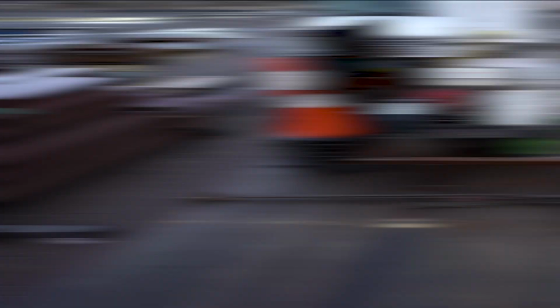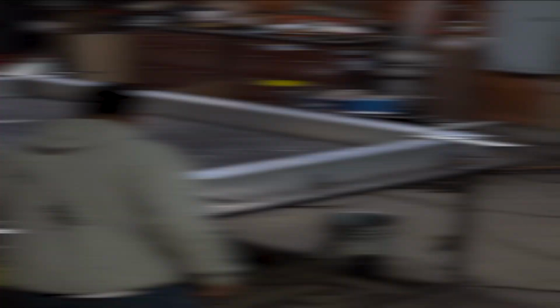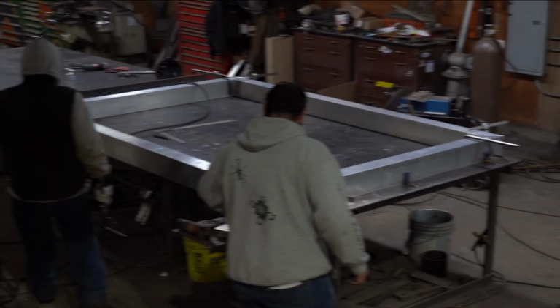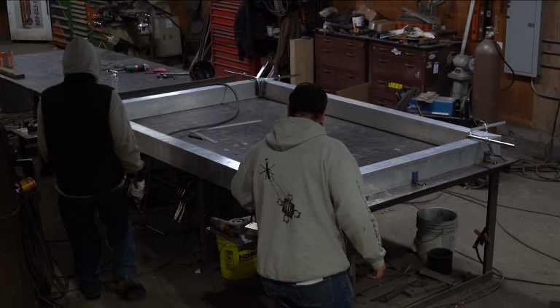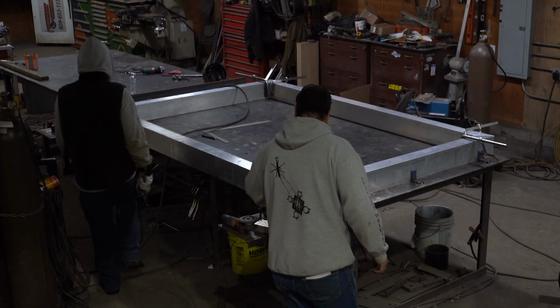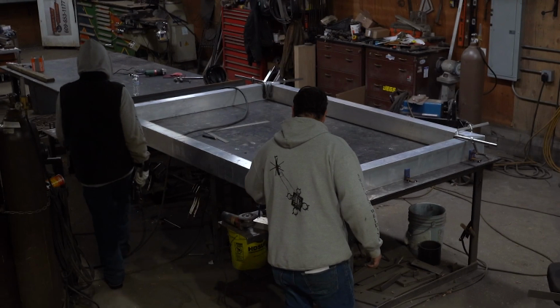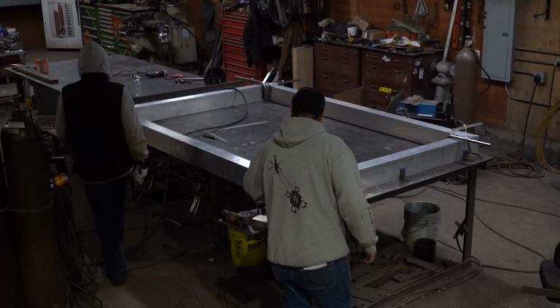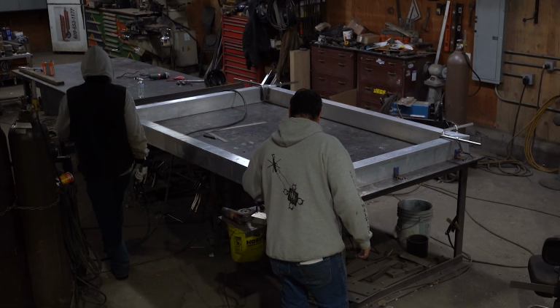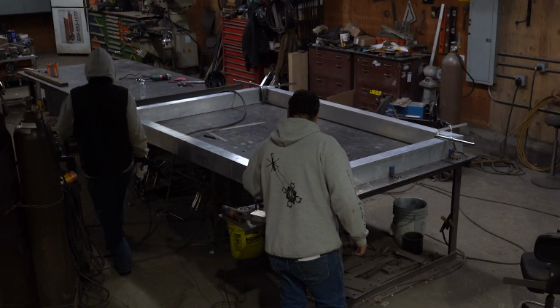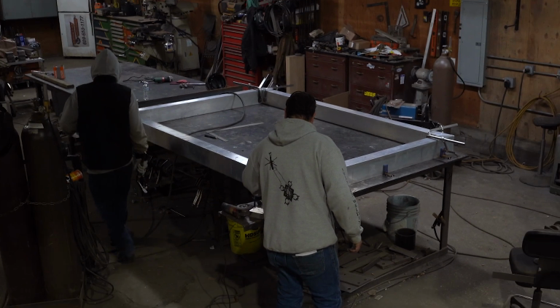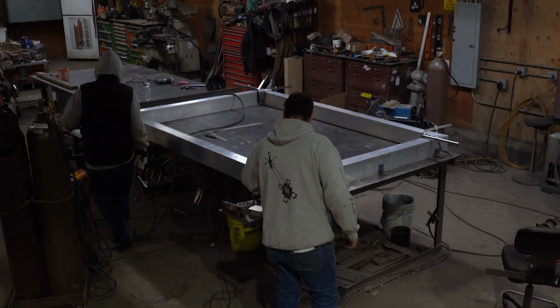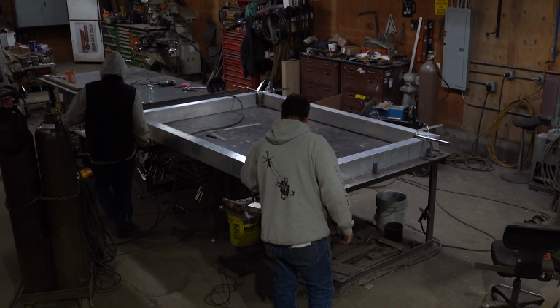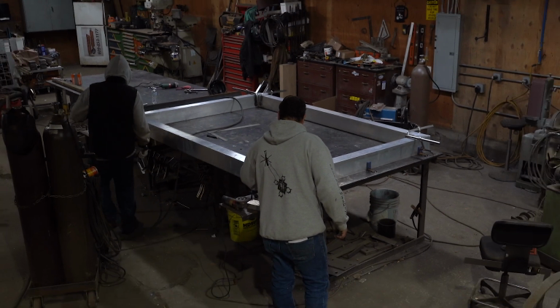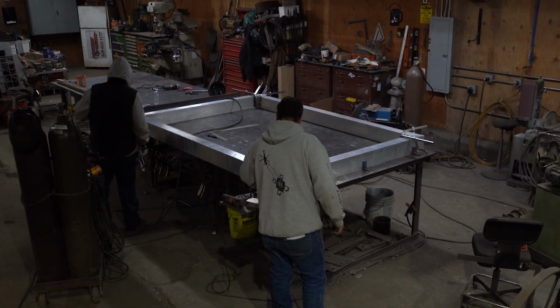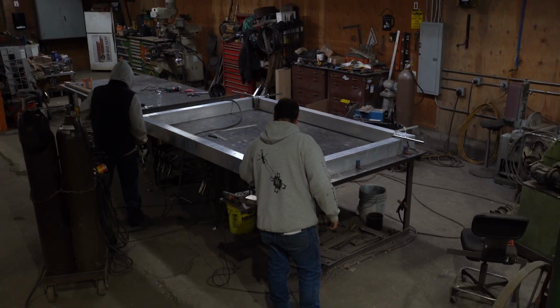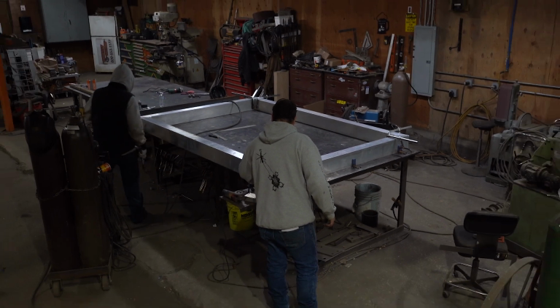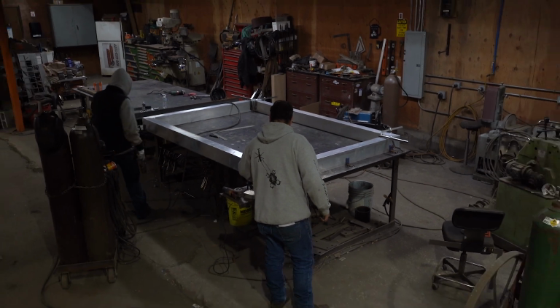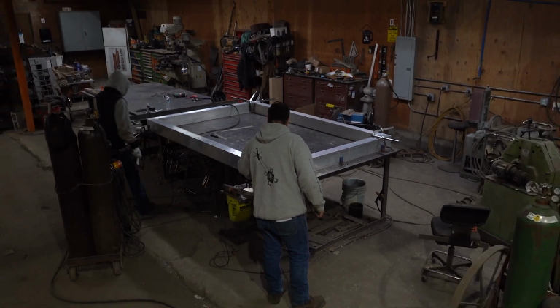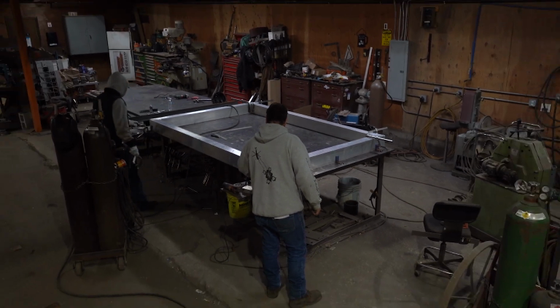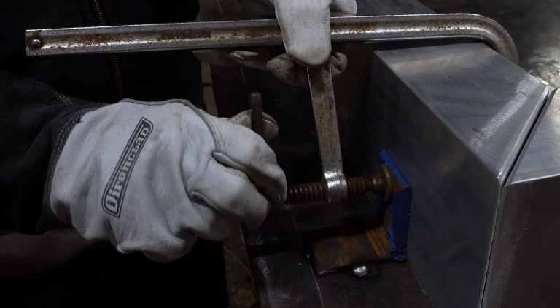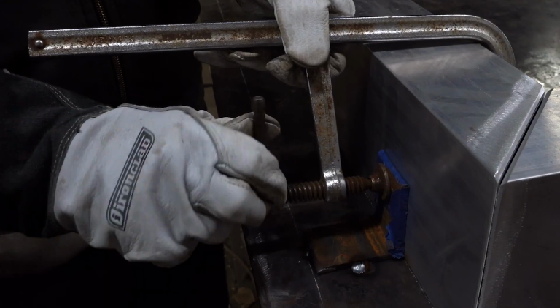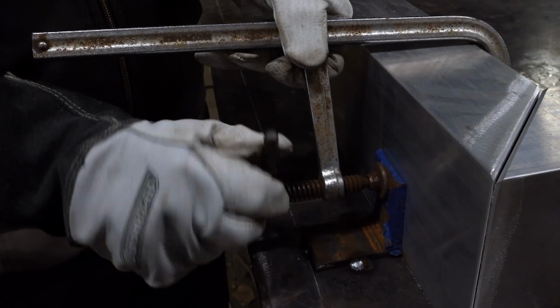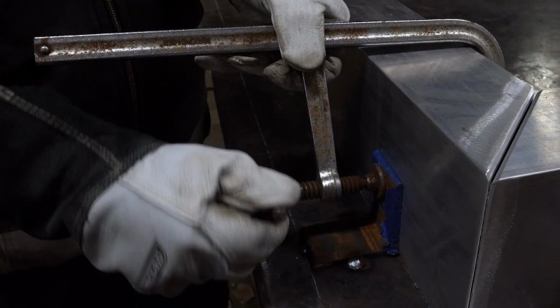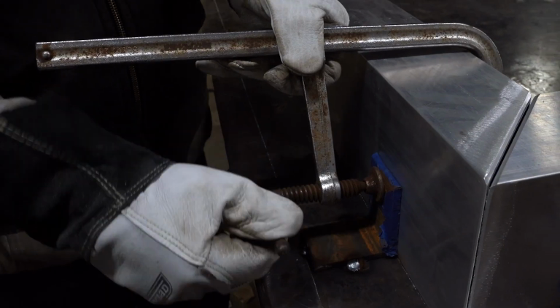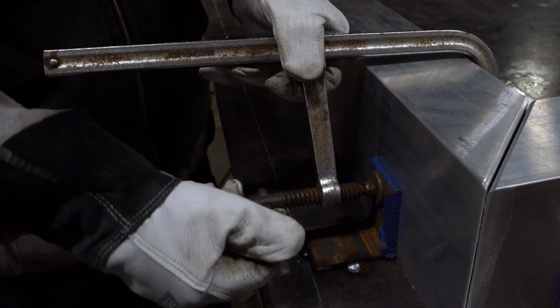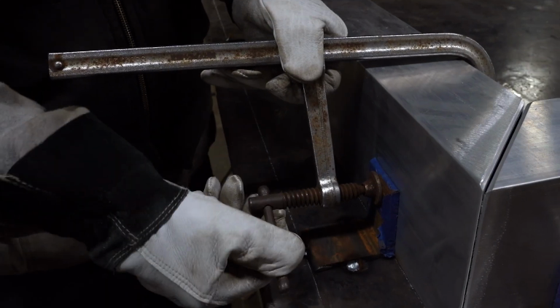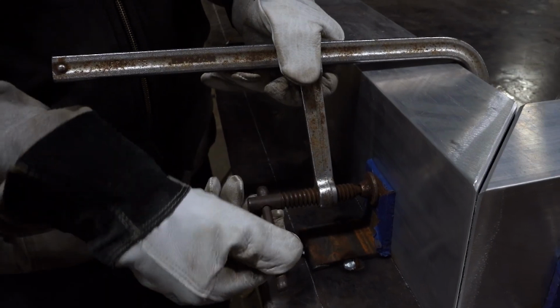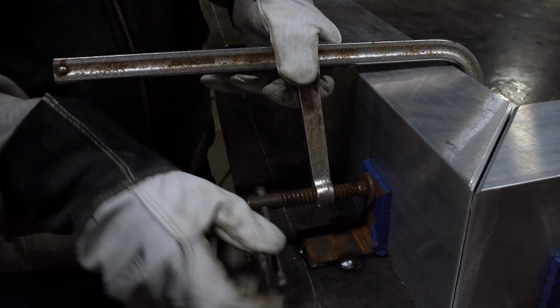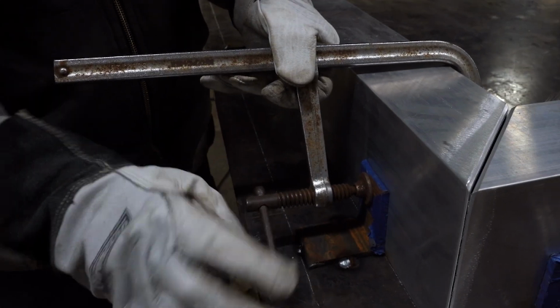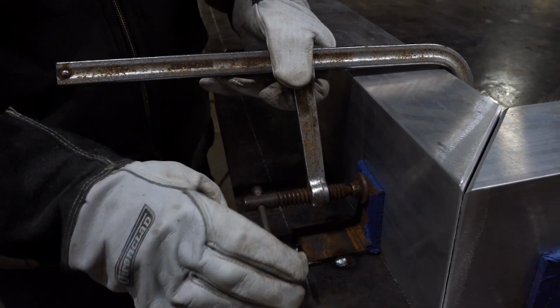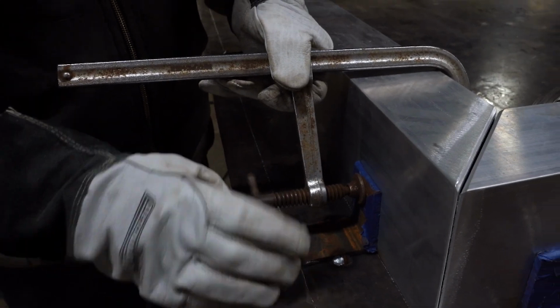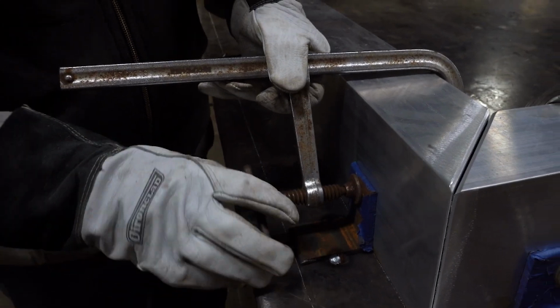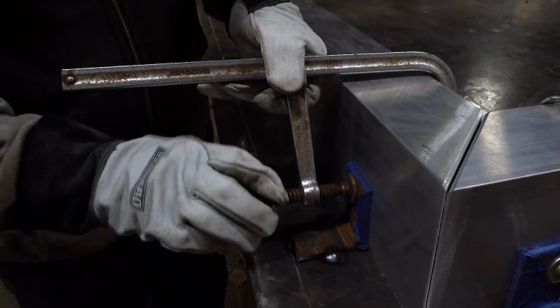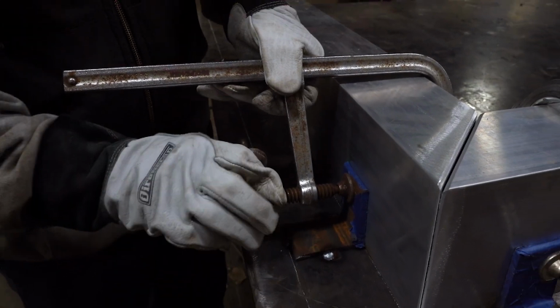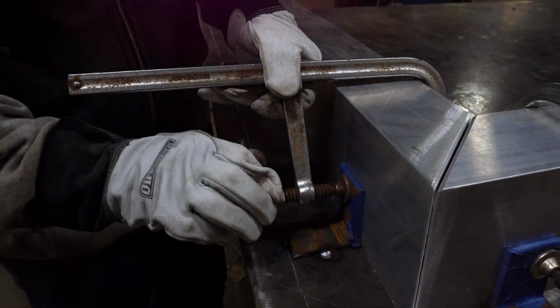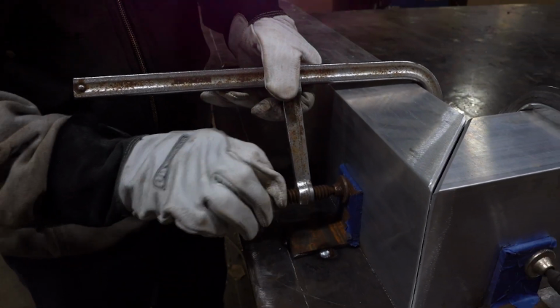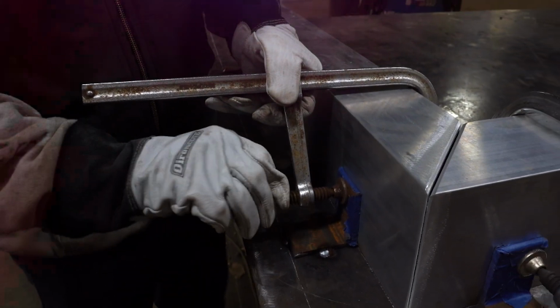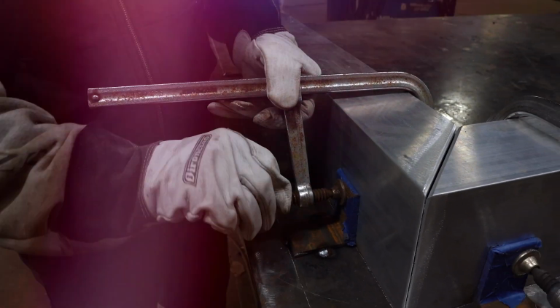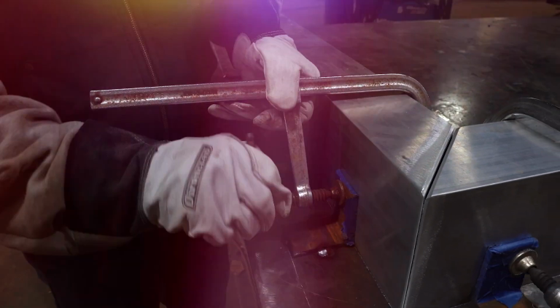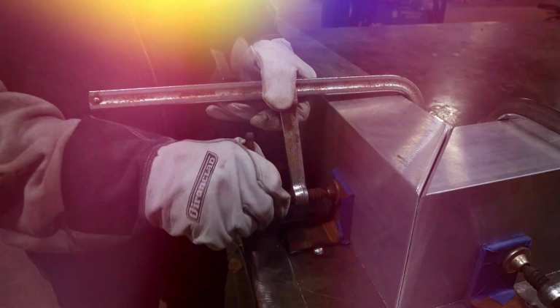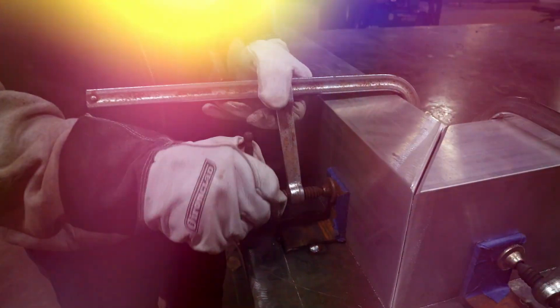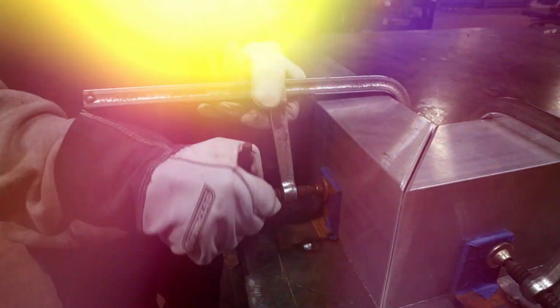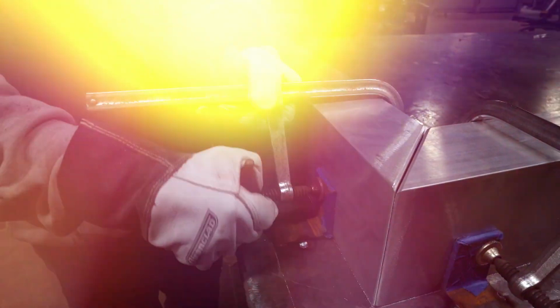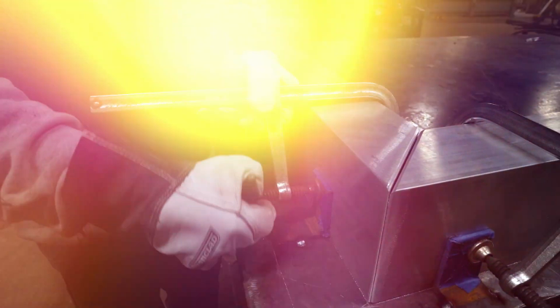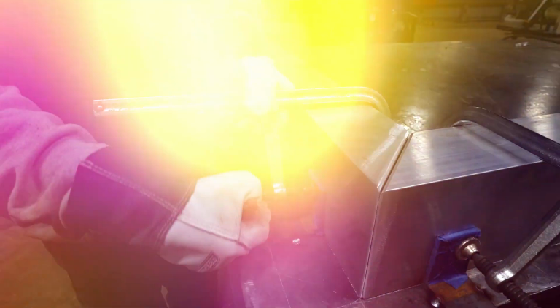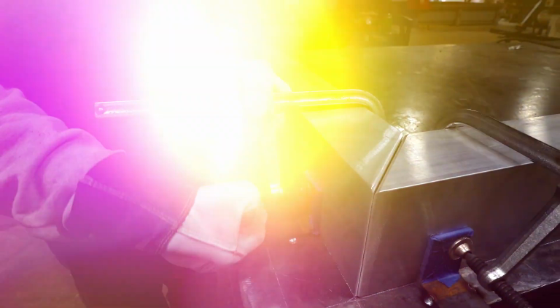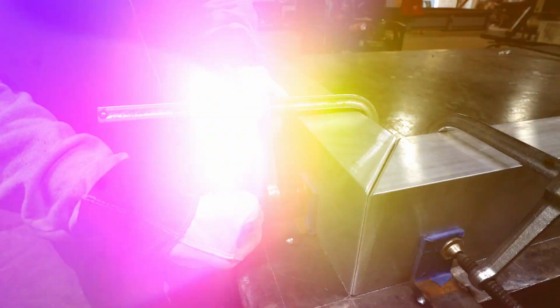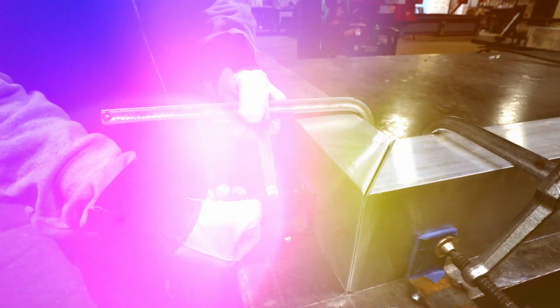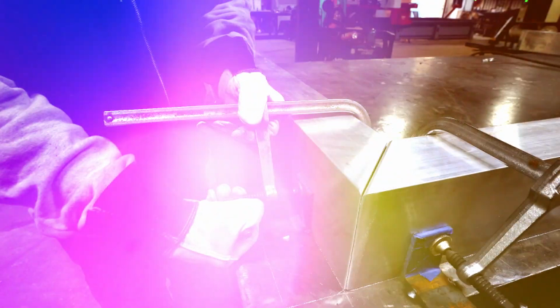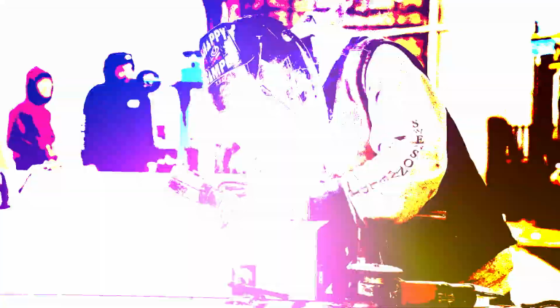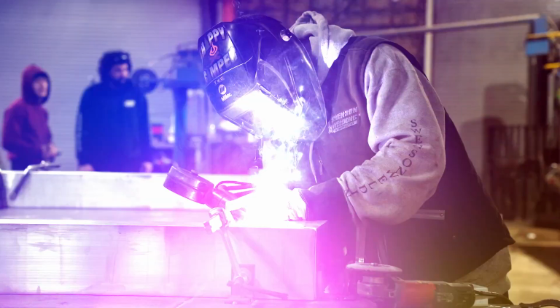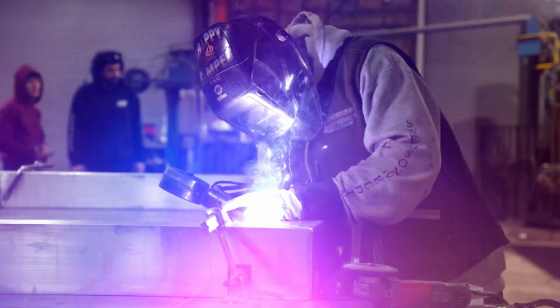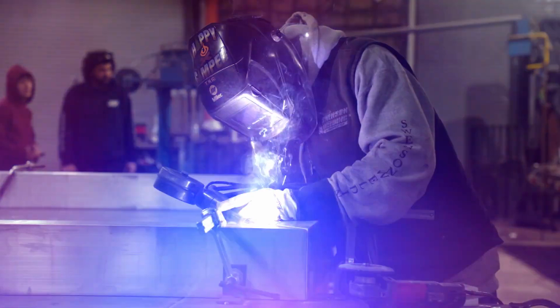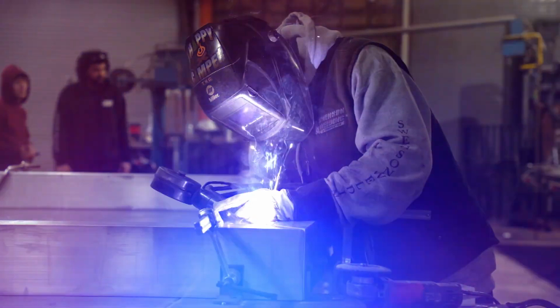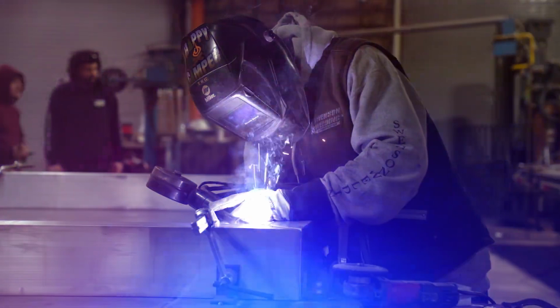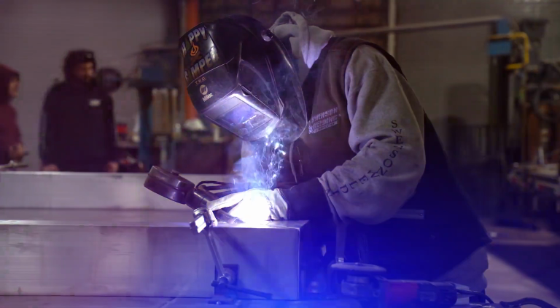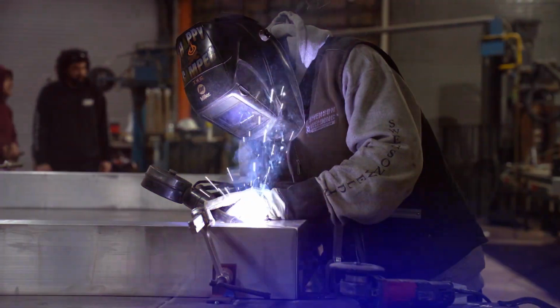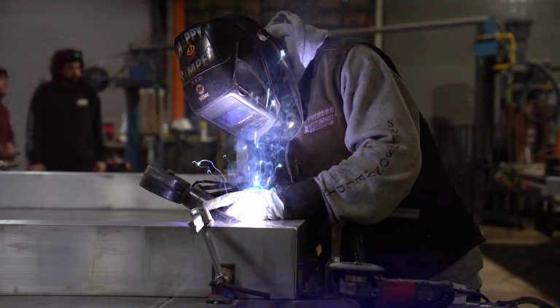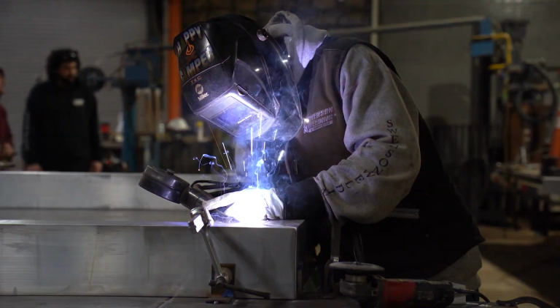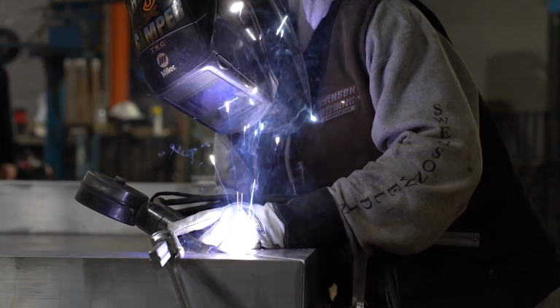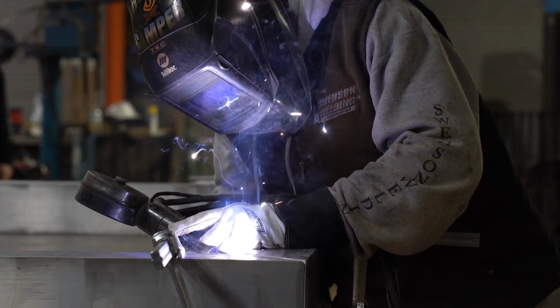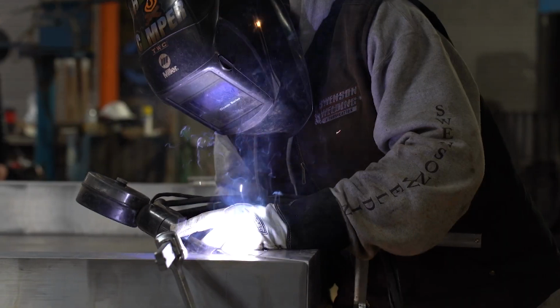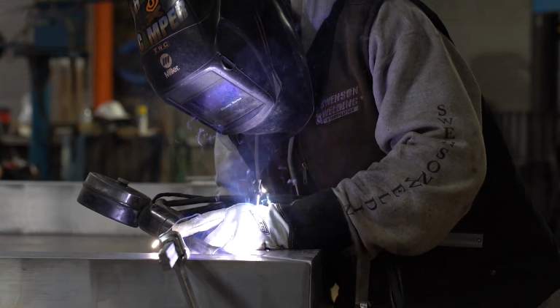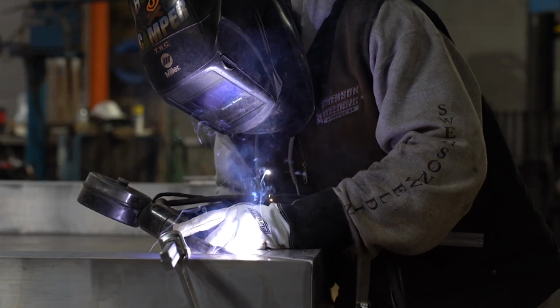As we wait for a few more parts to come in for this trailer, we'll work on this custom aluminum frame that will hold some aluver siding for a new home.